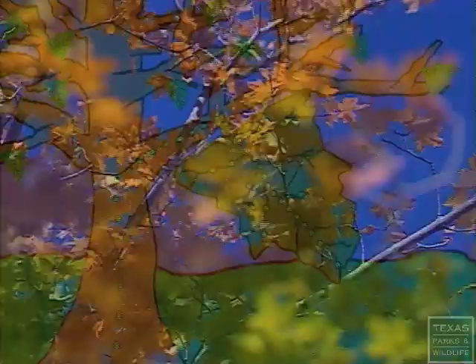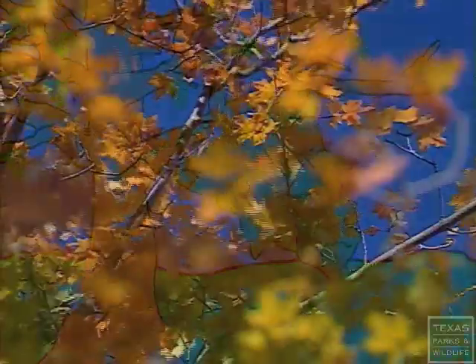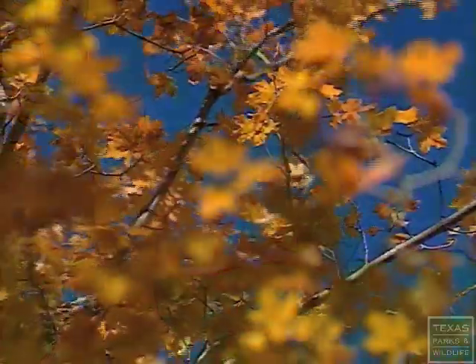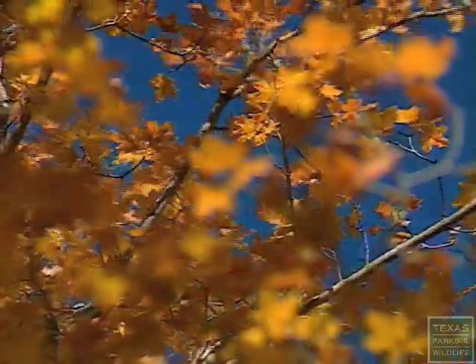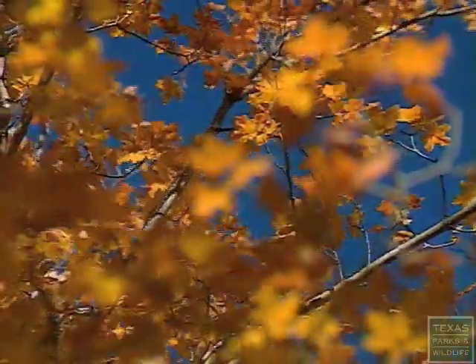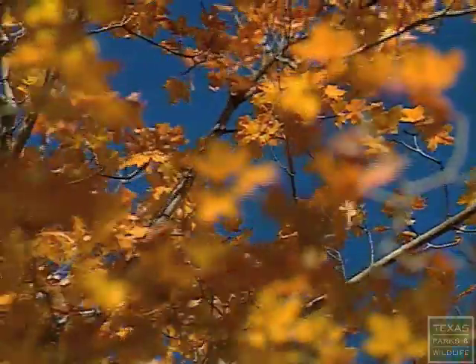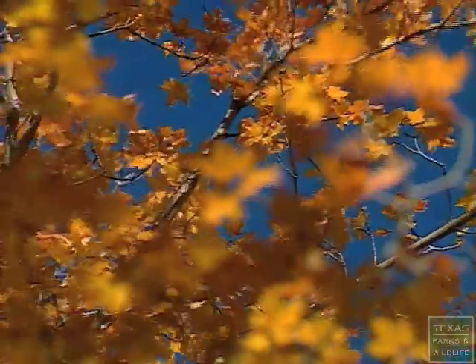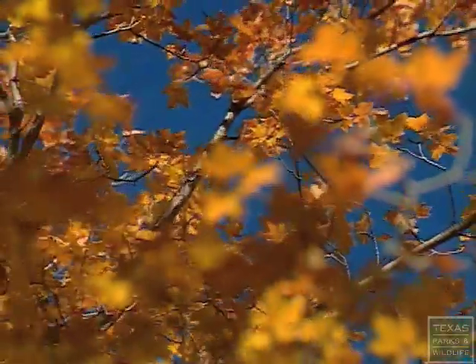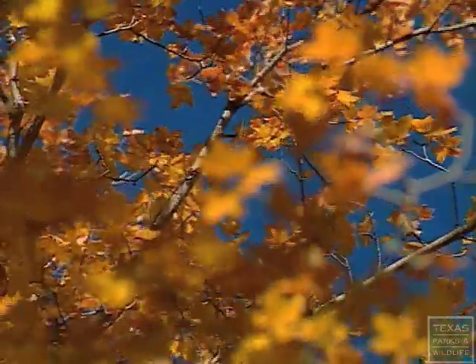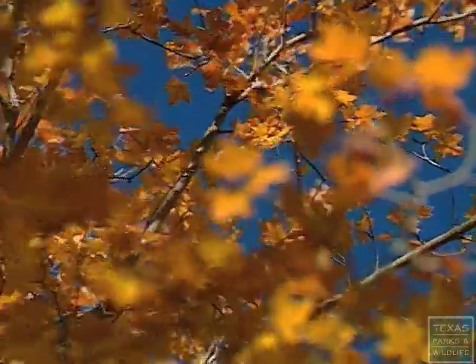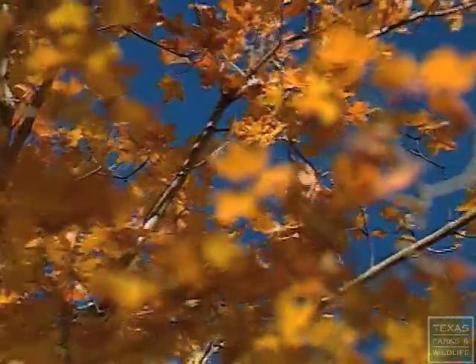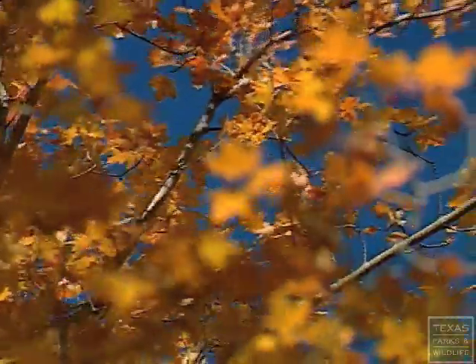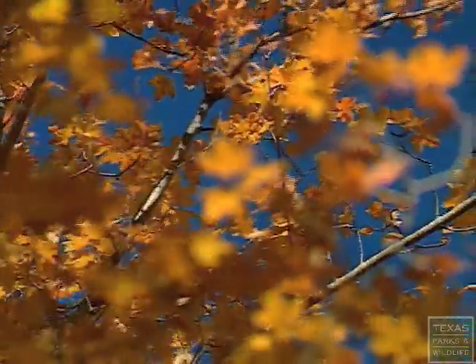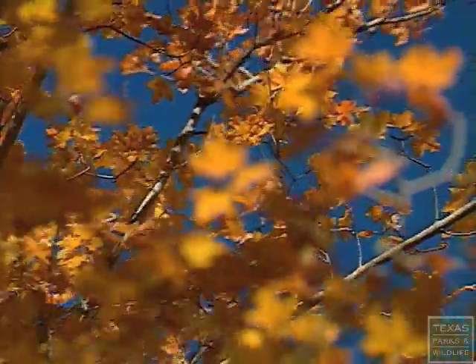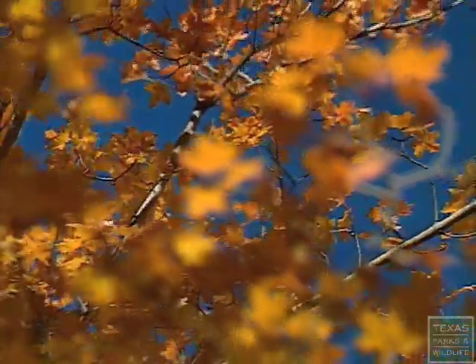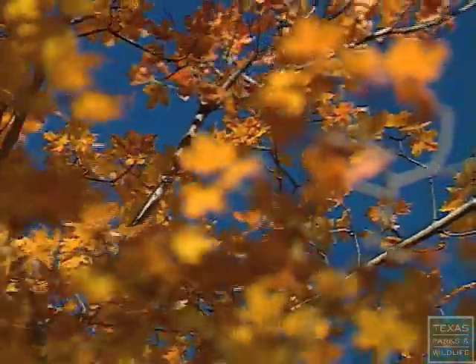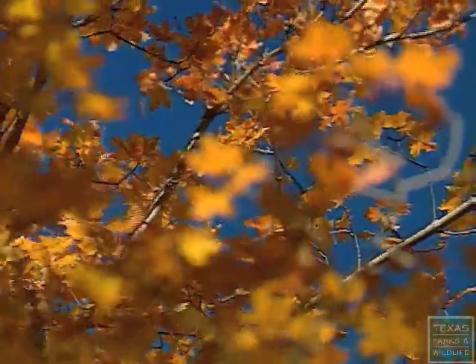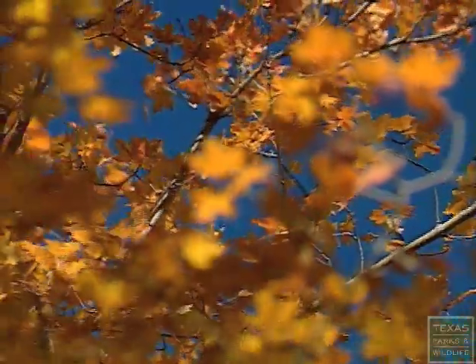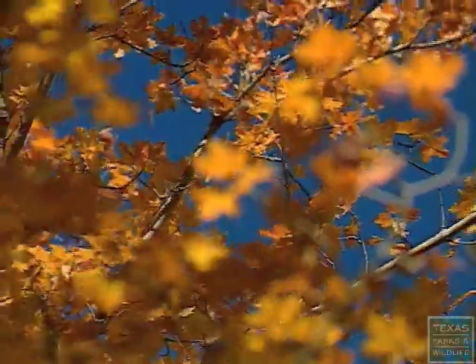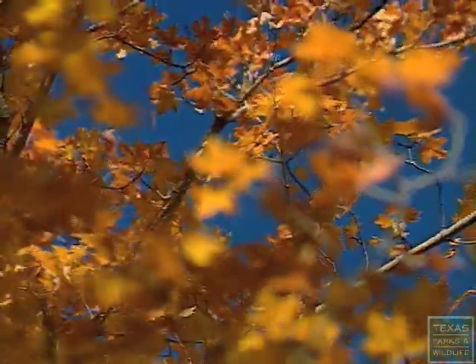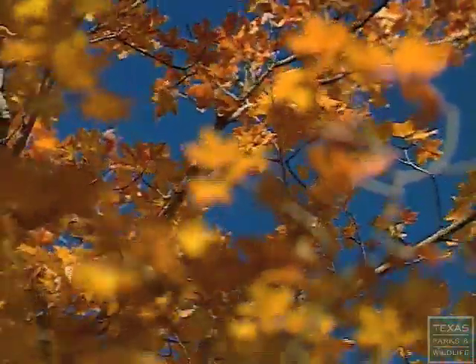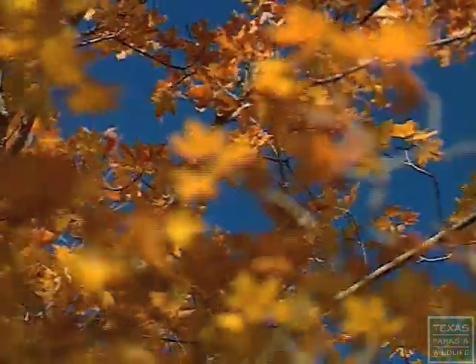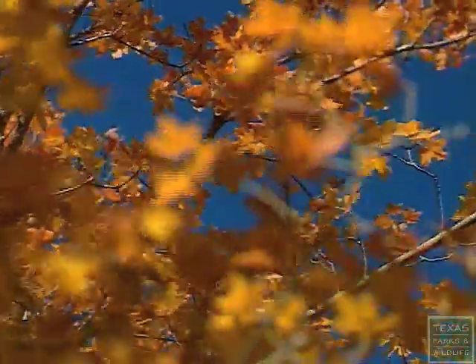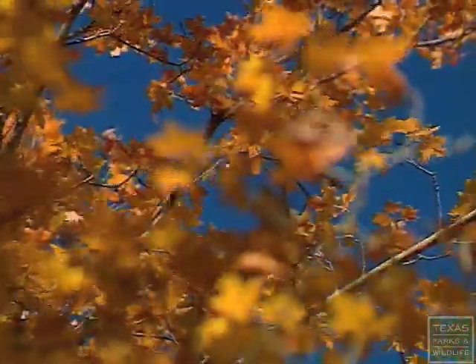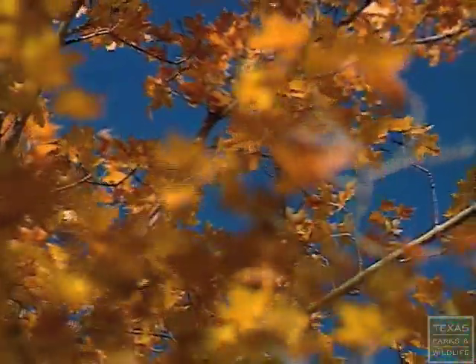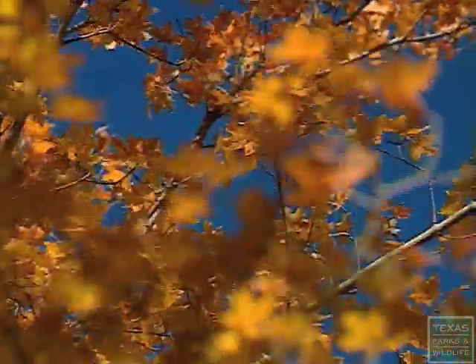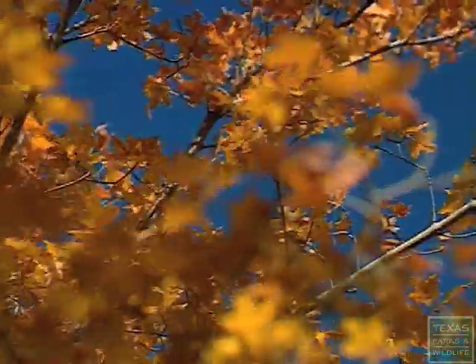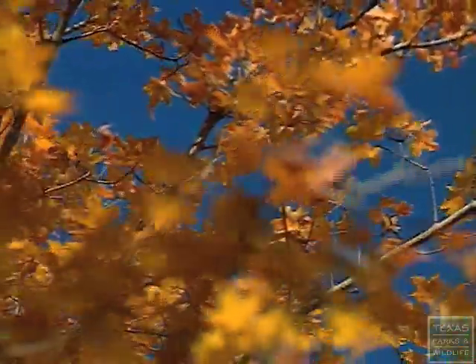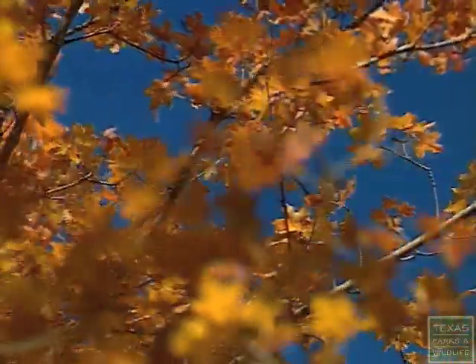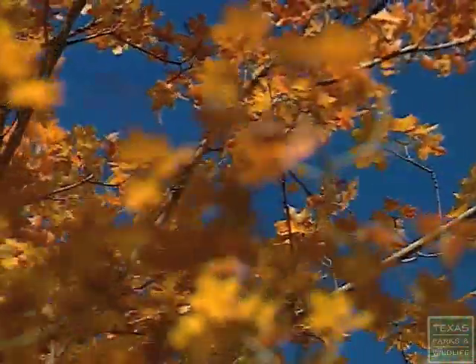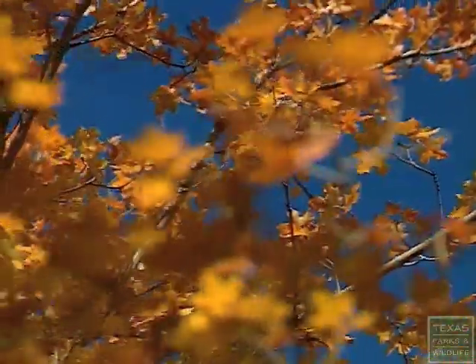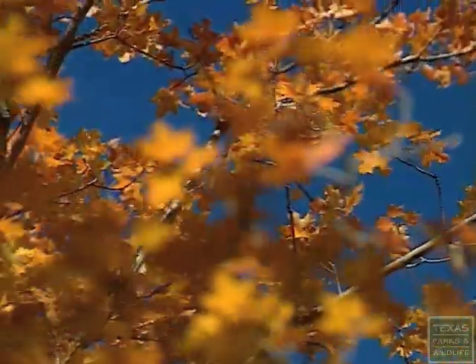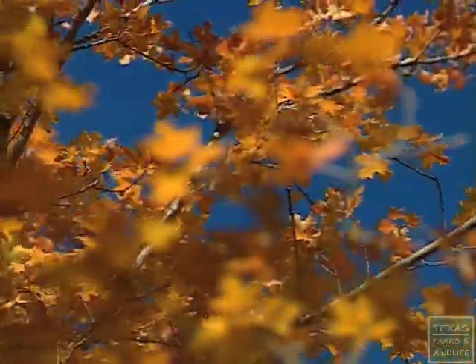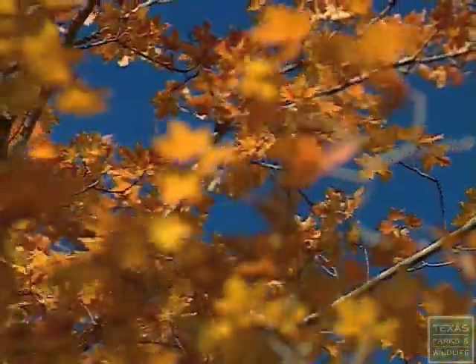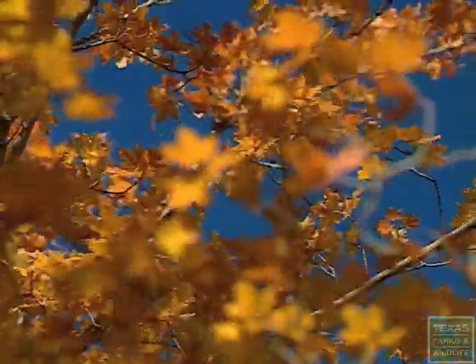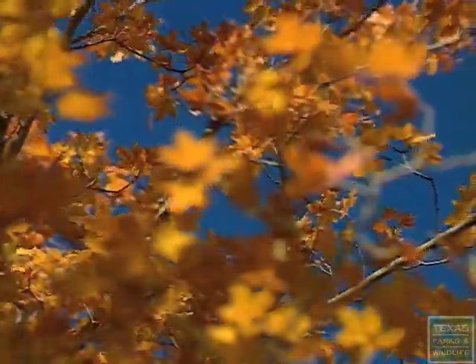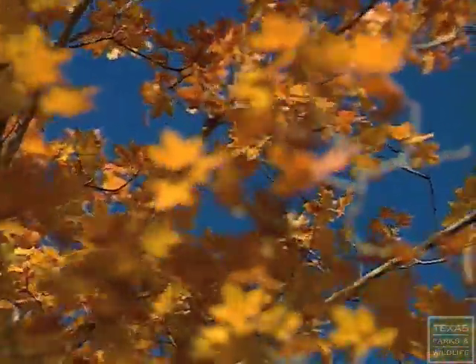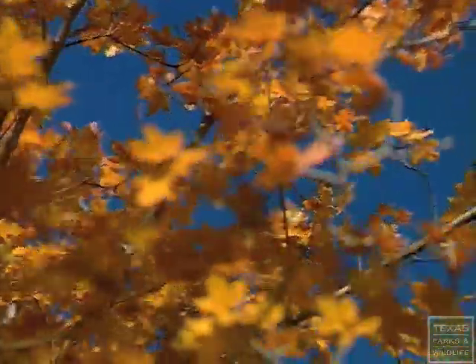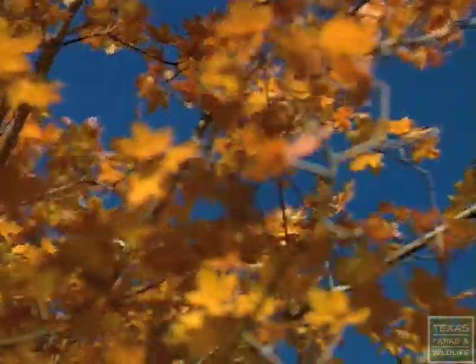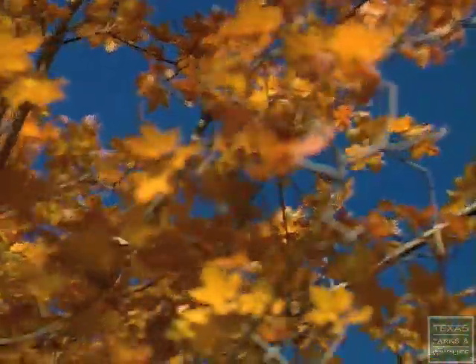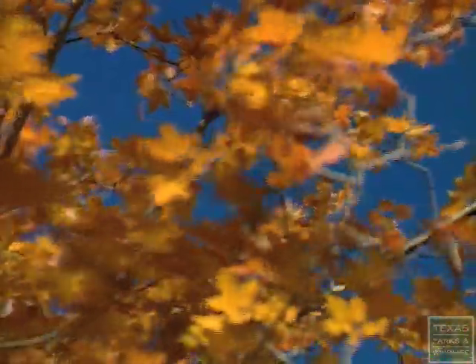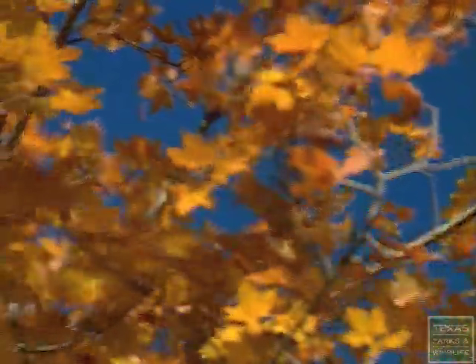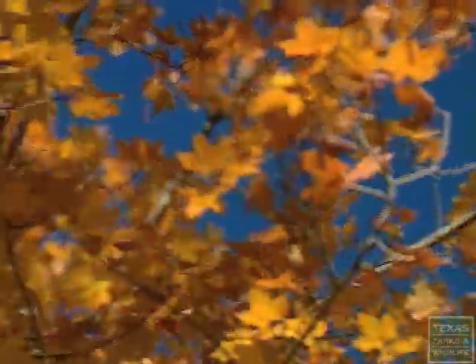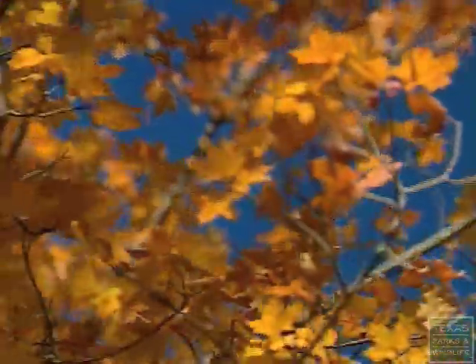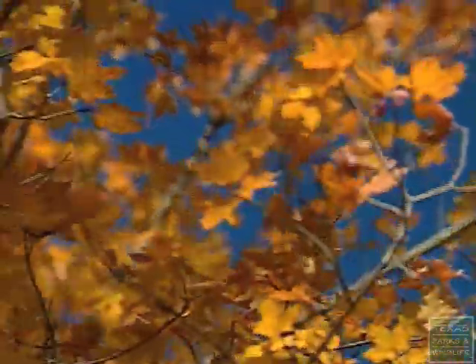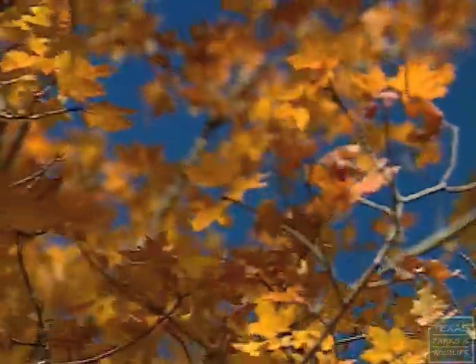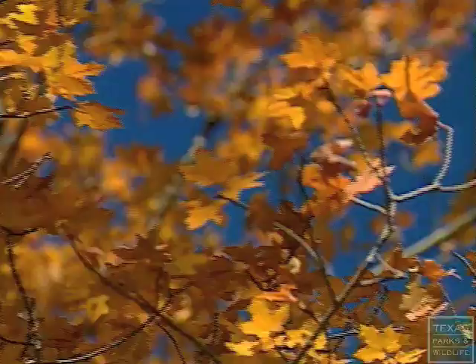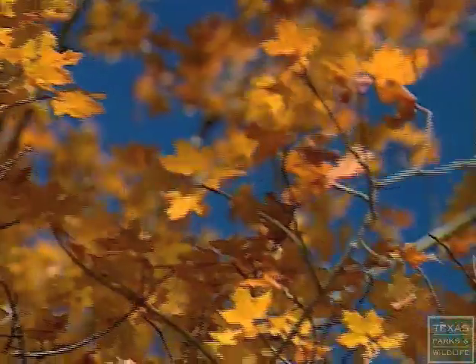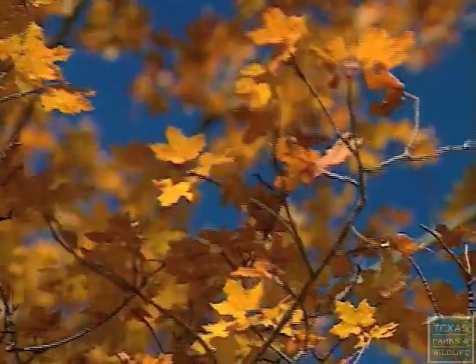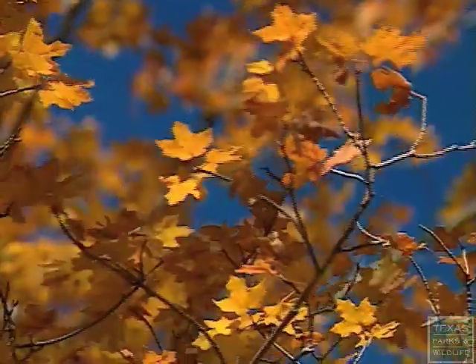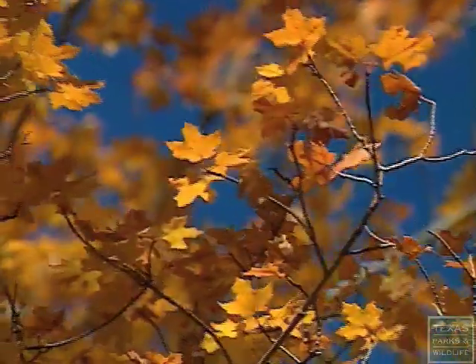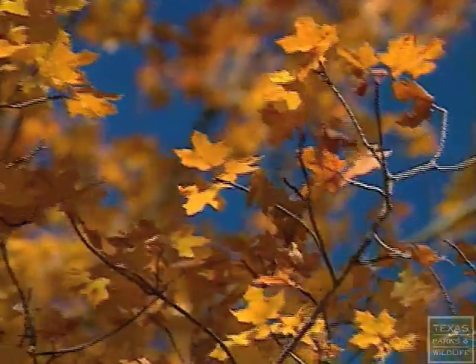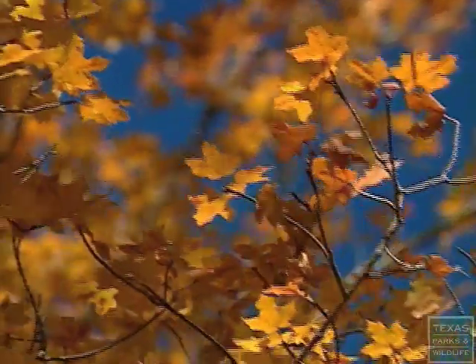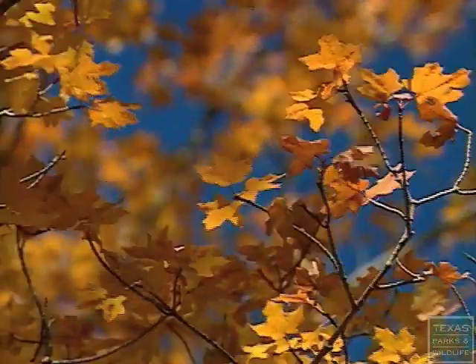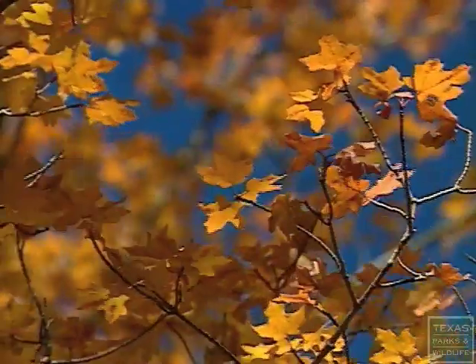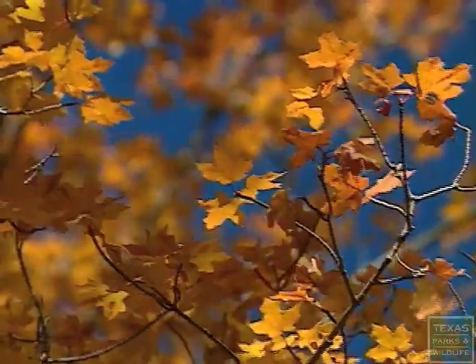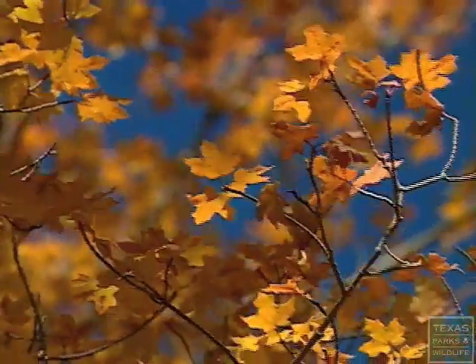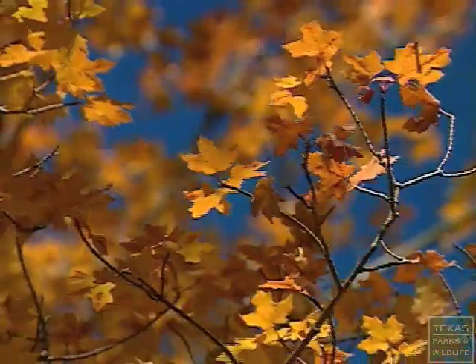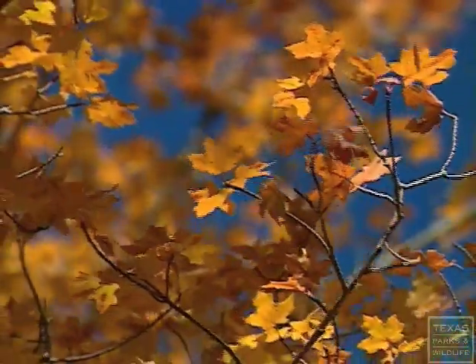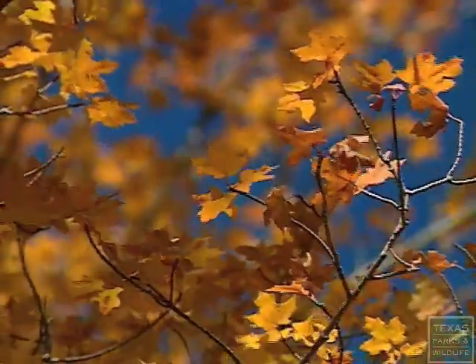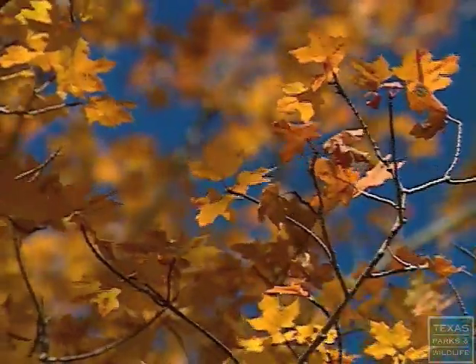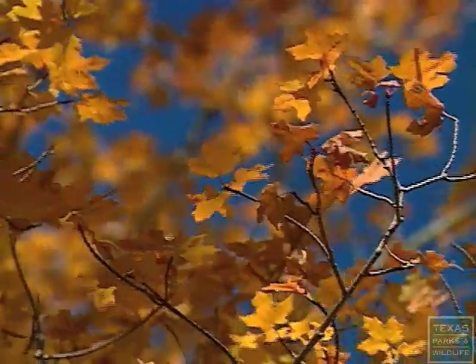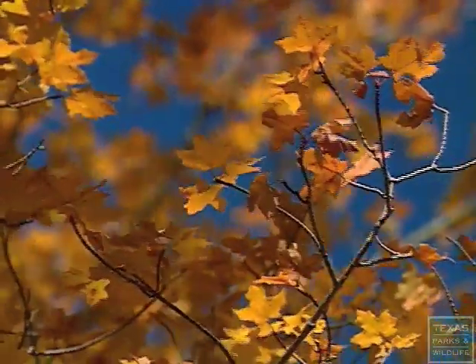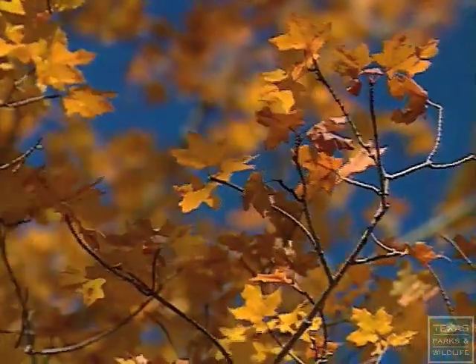With the green pigment gone, other pigments already present in the leaves become visible, giving us the familiar colors of autumn.